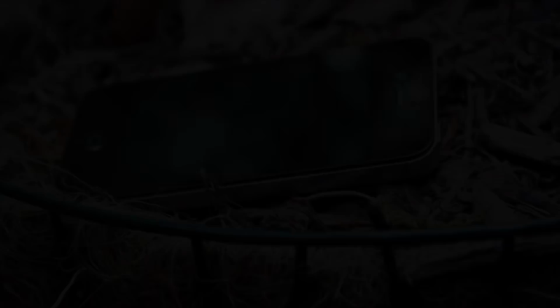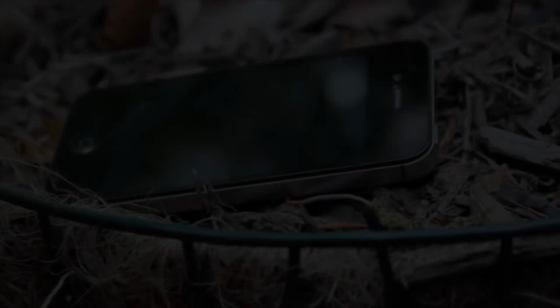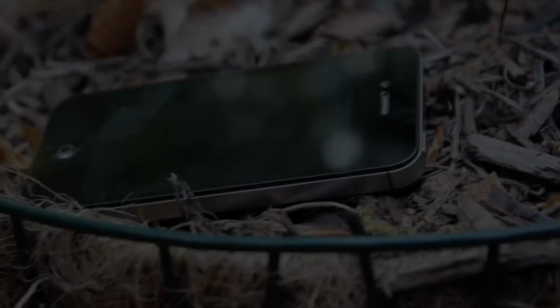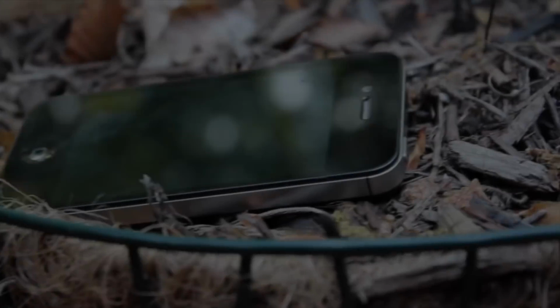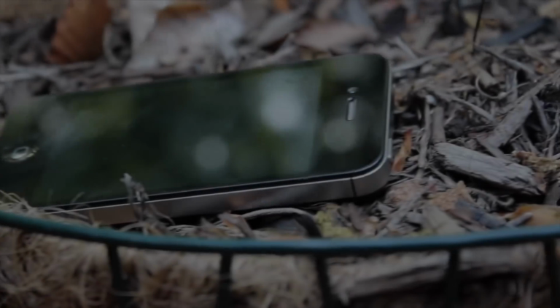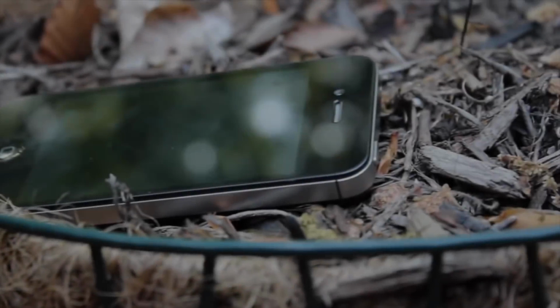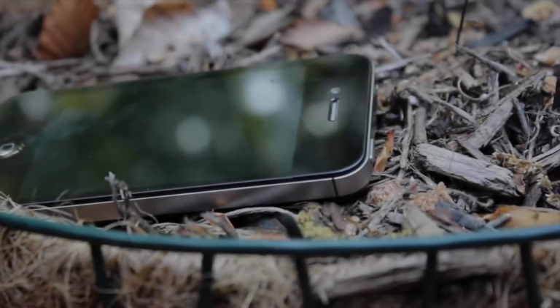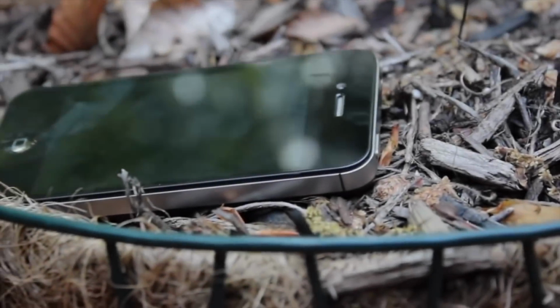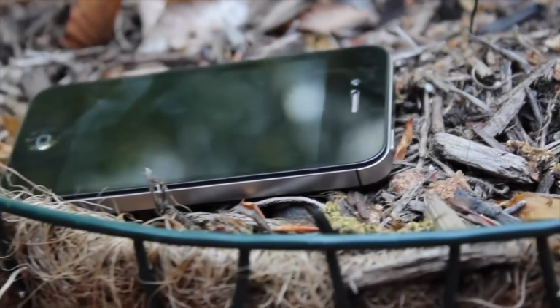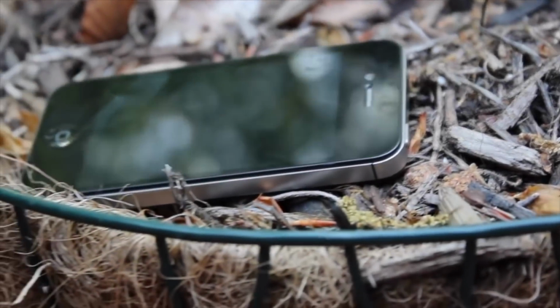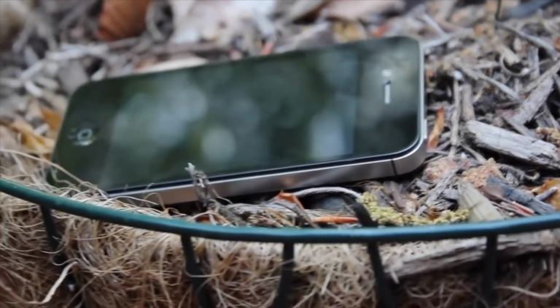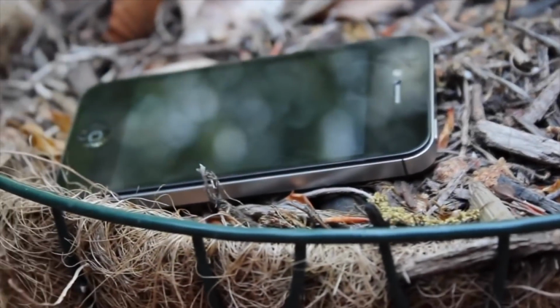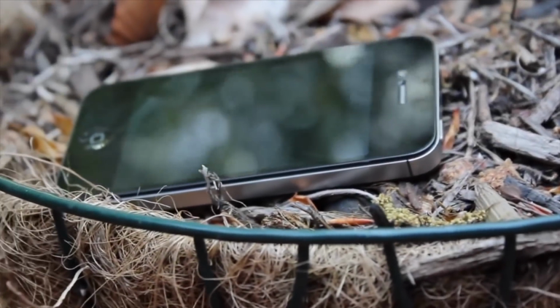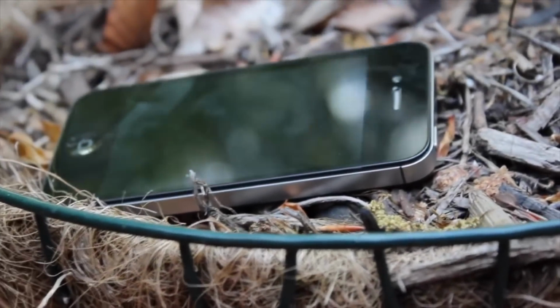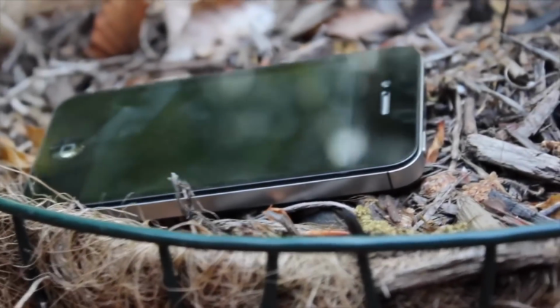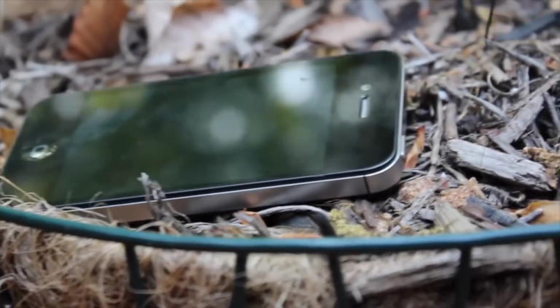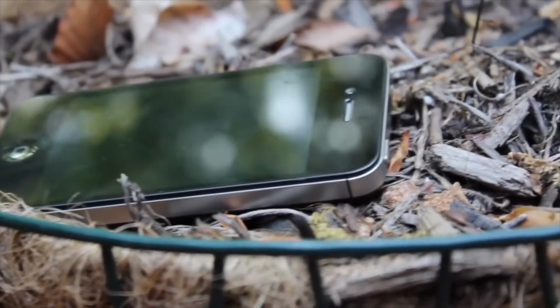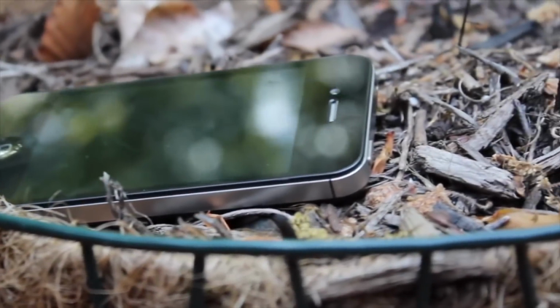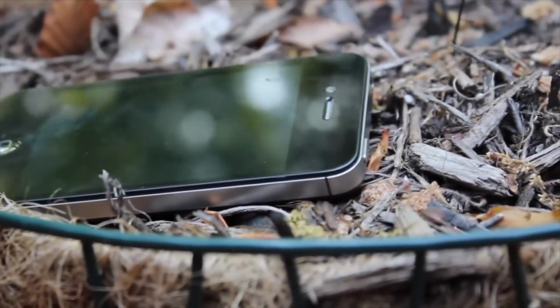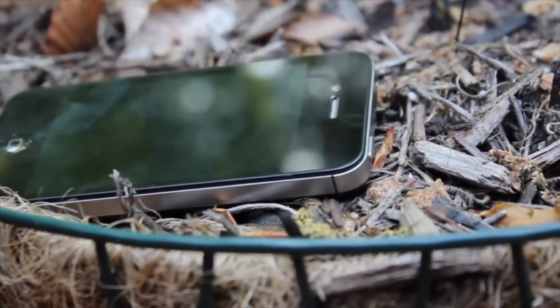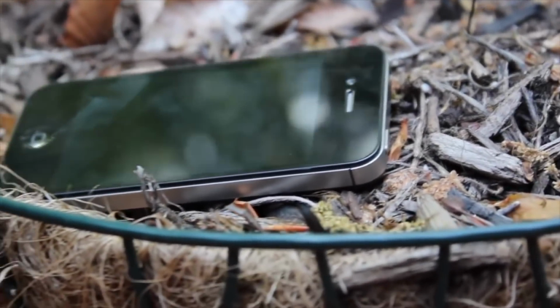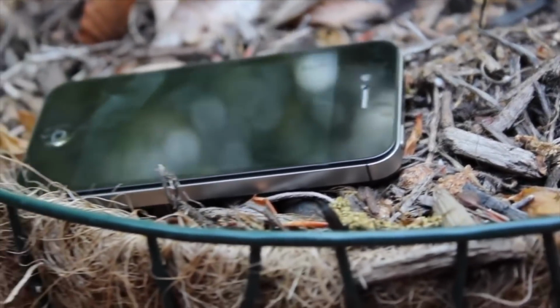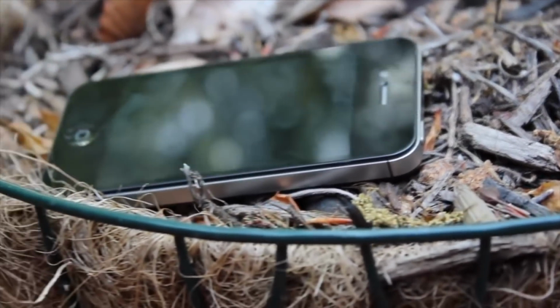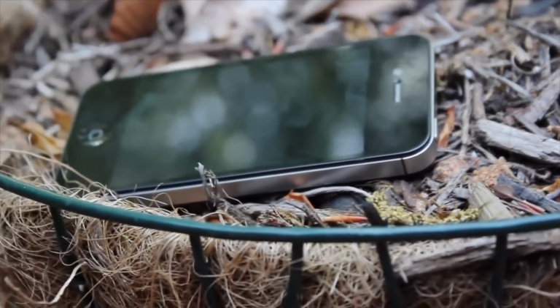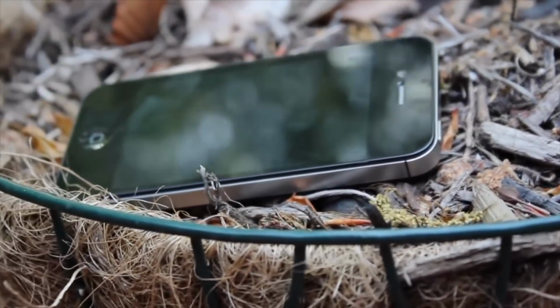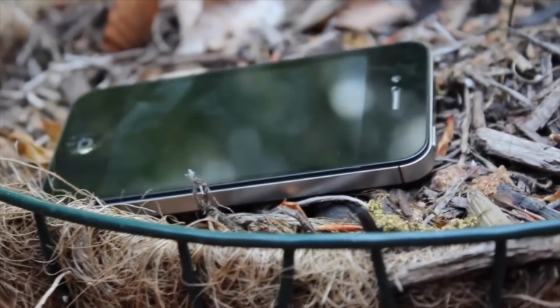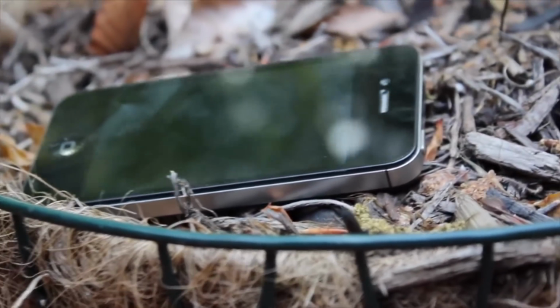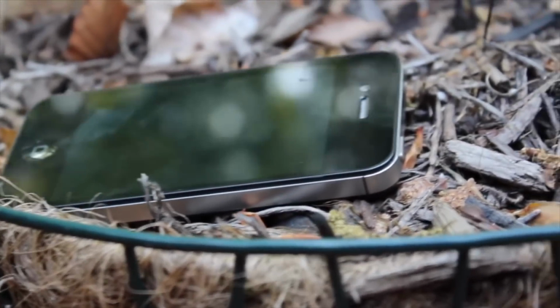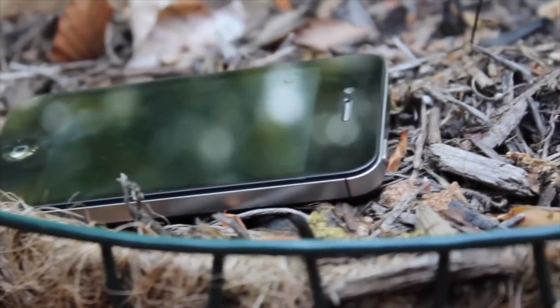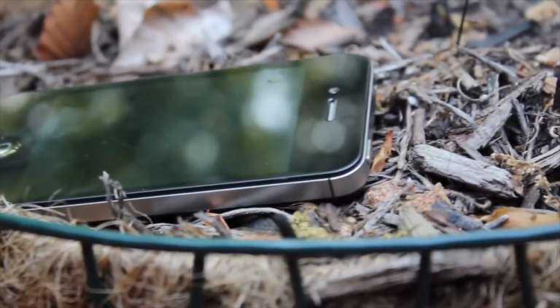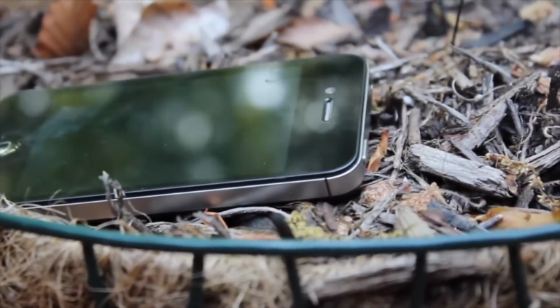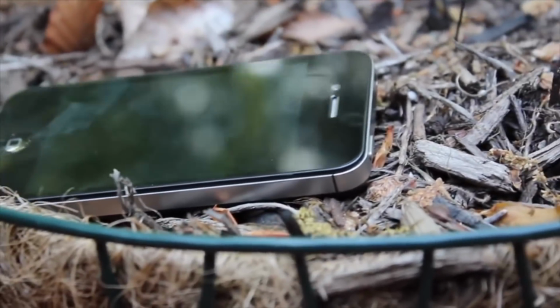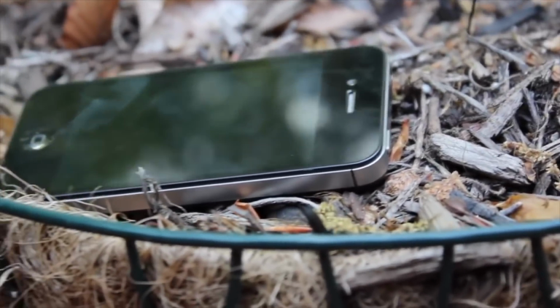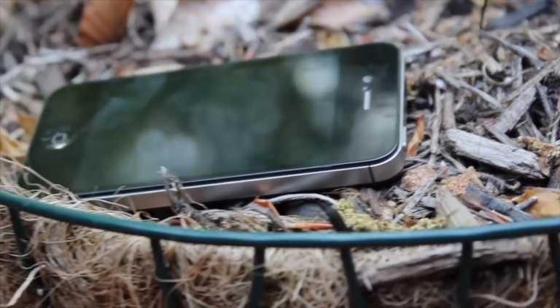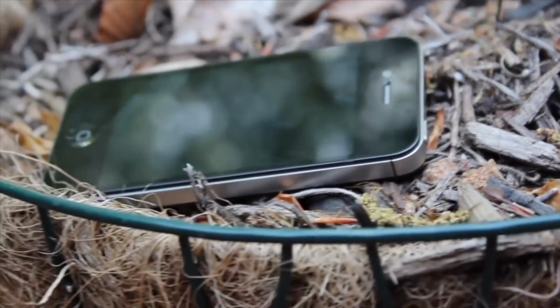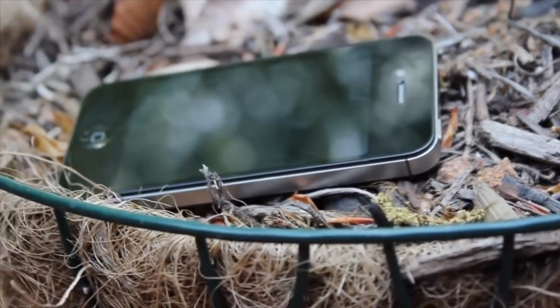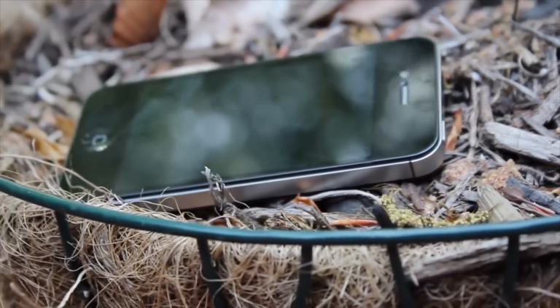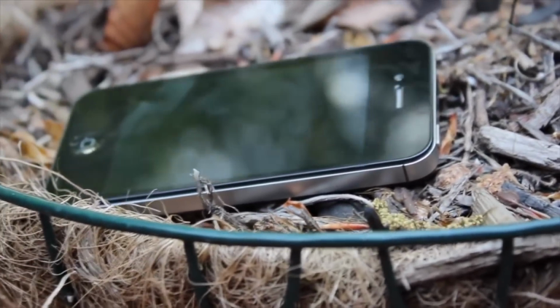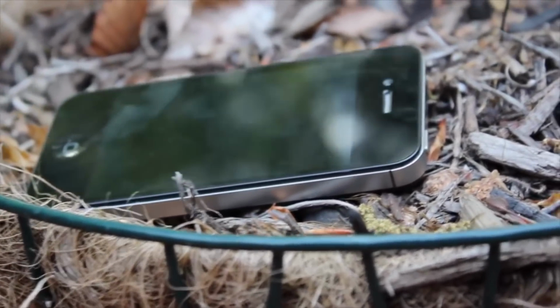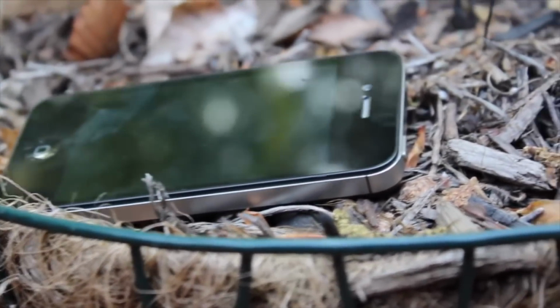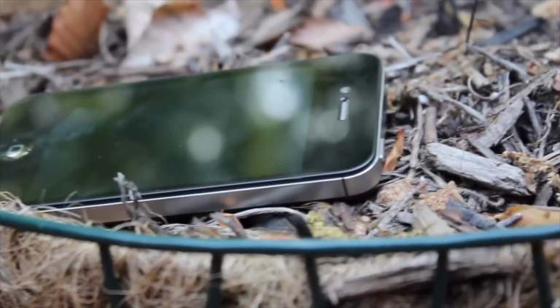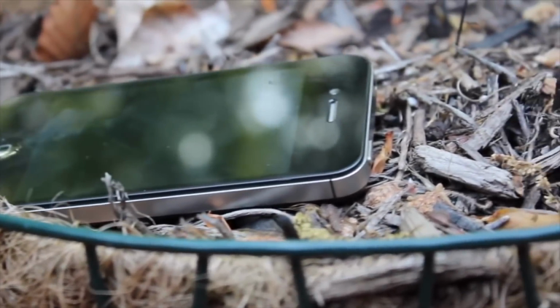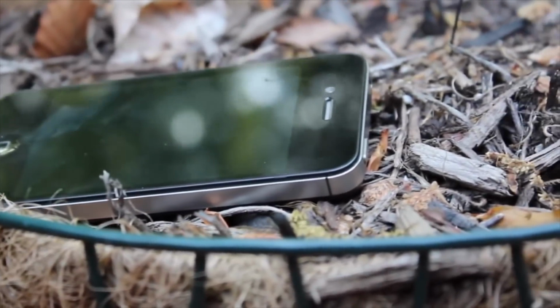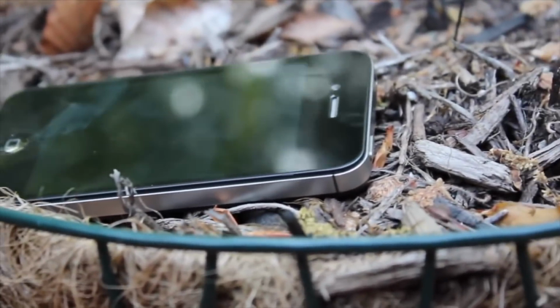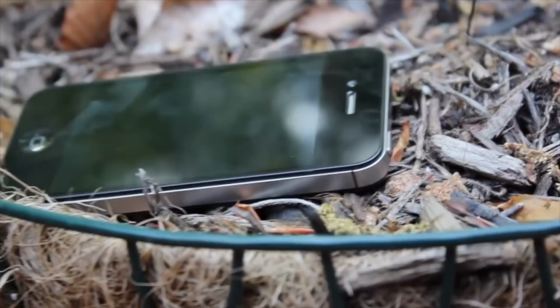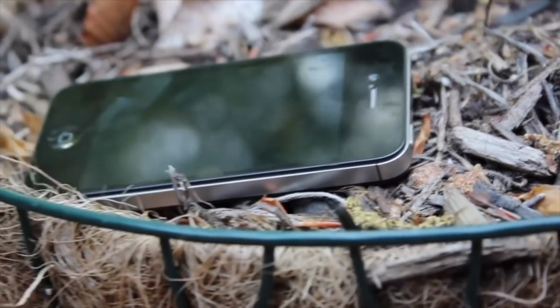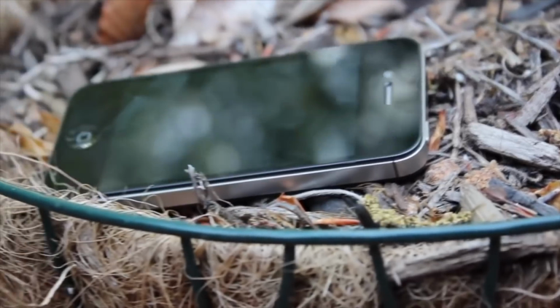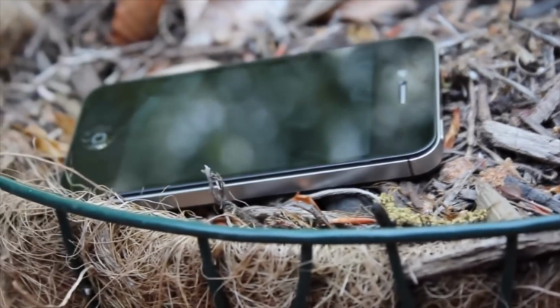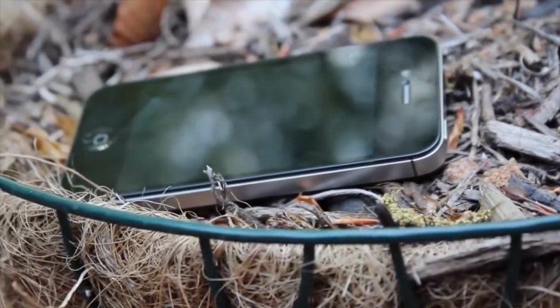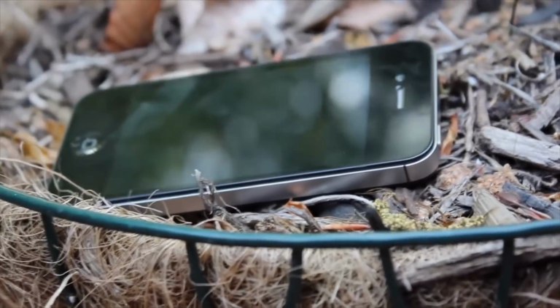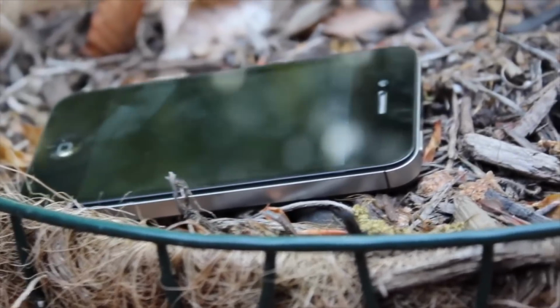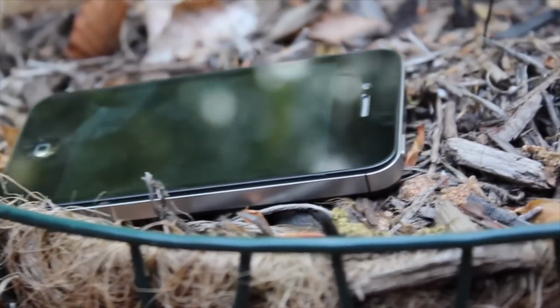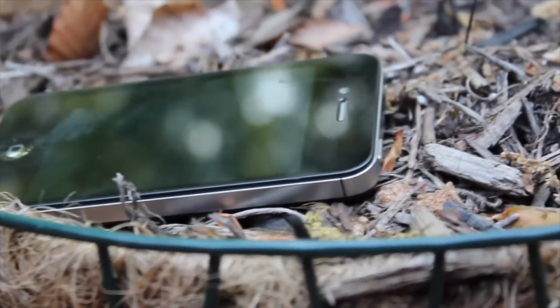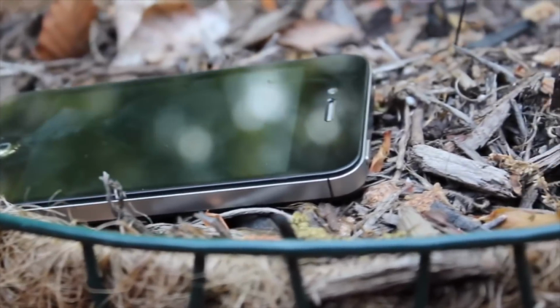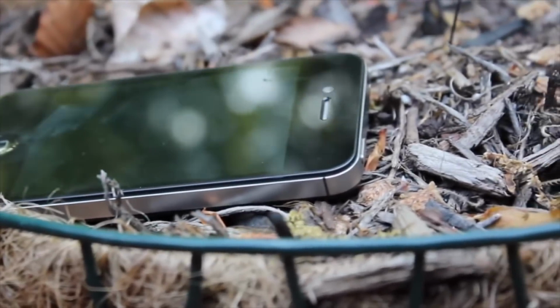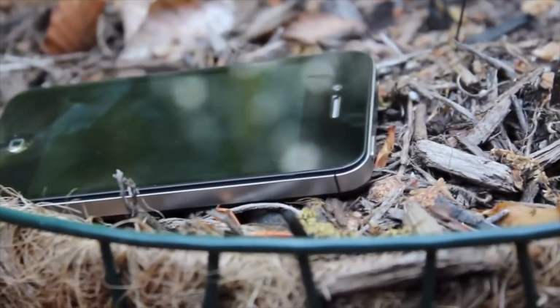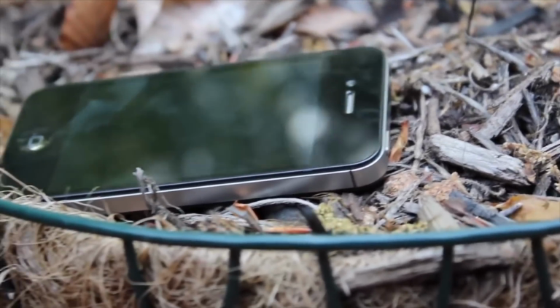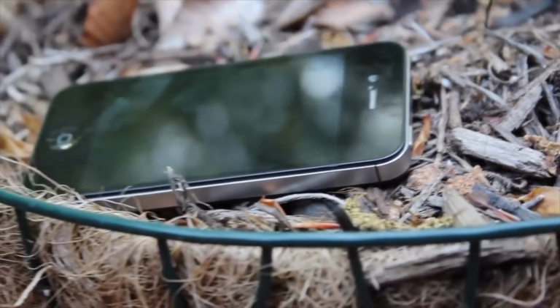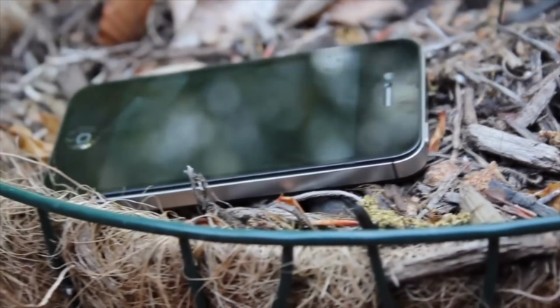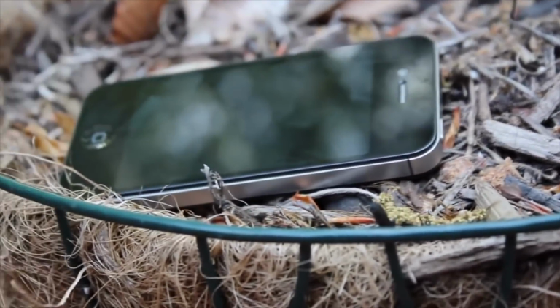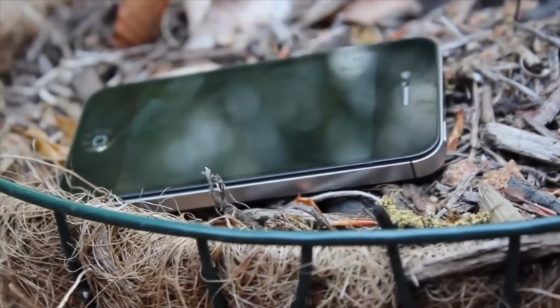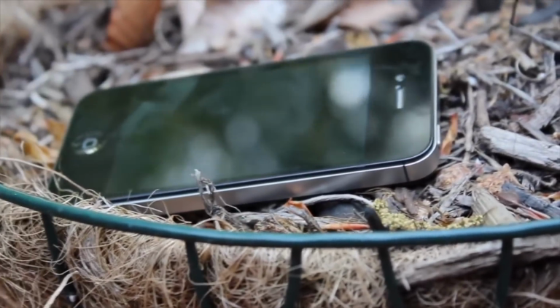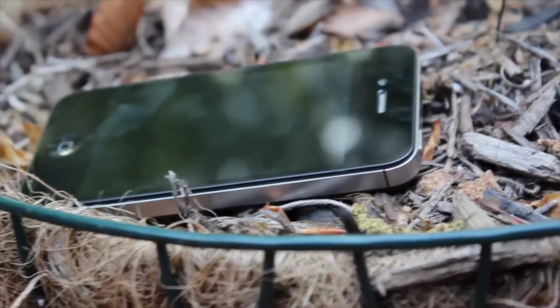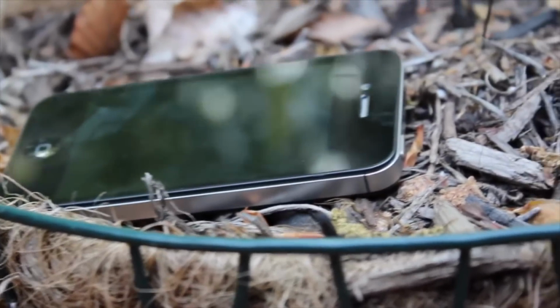Hey everyone, what is going on? I personally think that the iPhone 4 was the most important iPhone that was ever released.